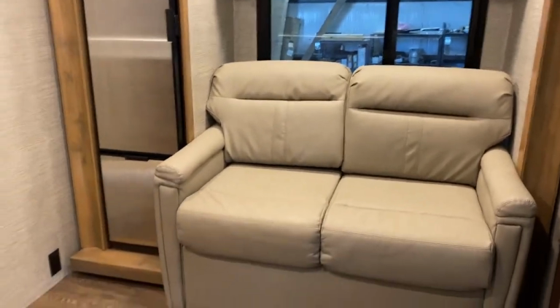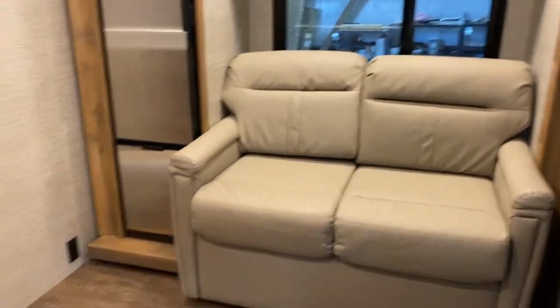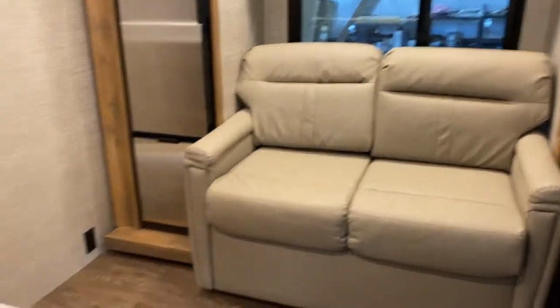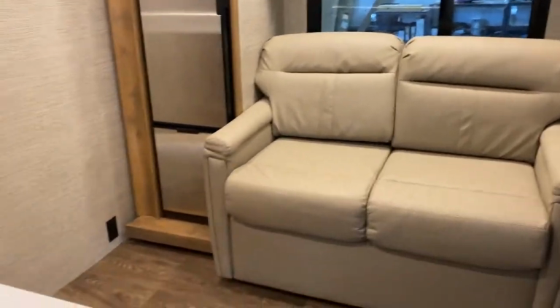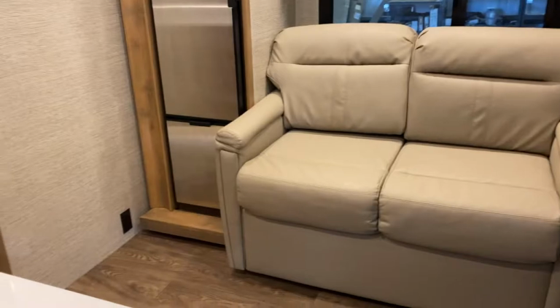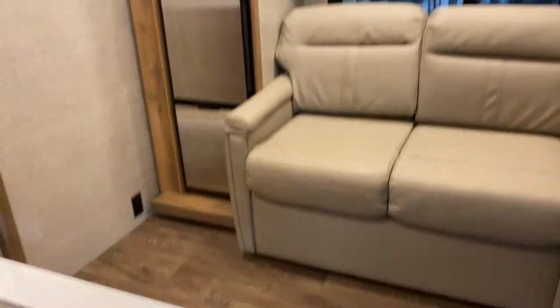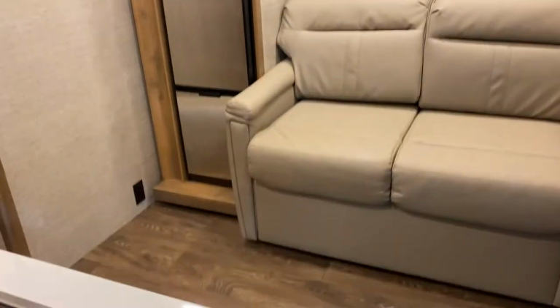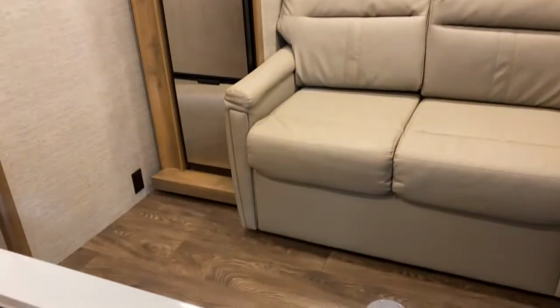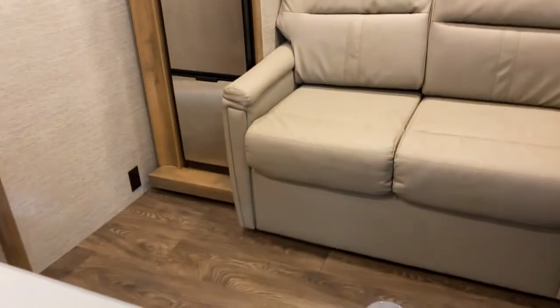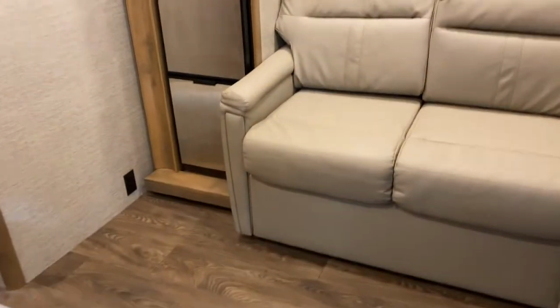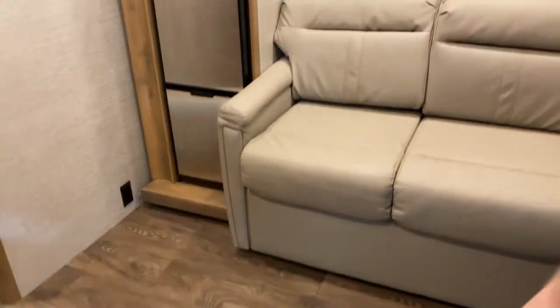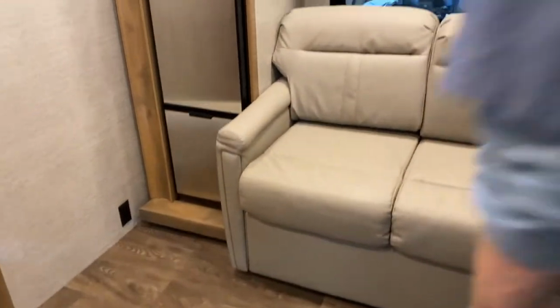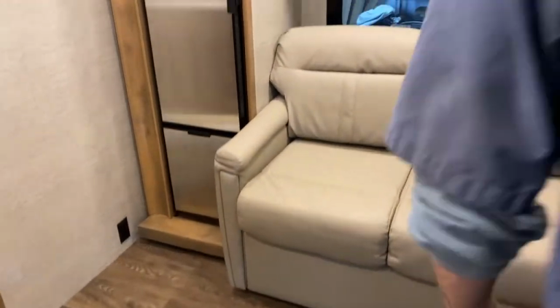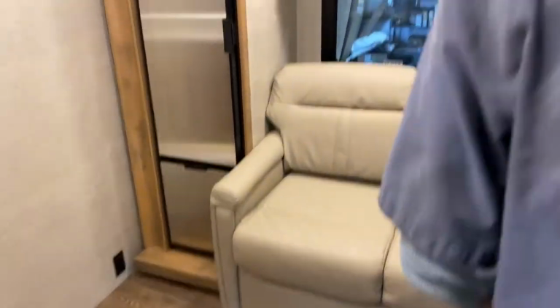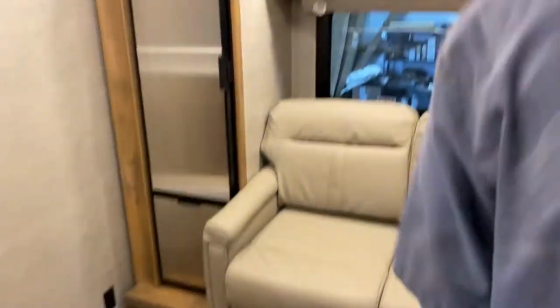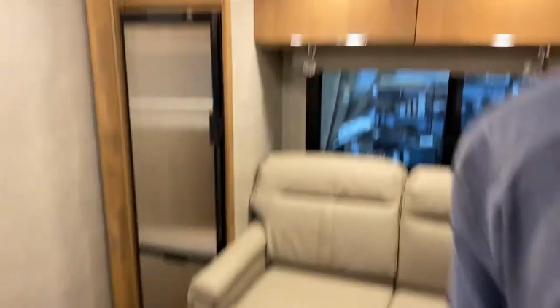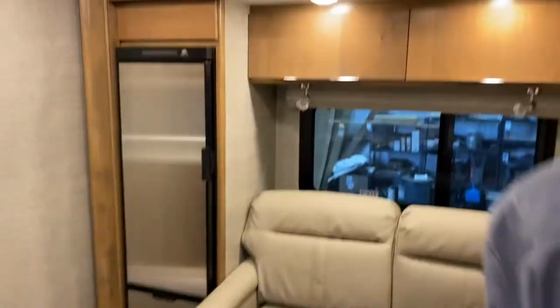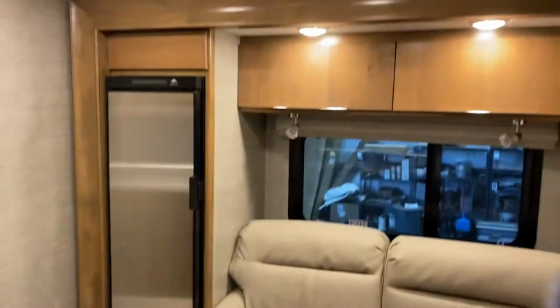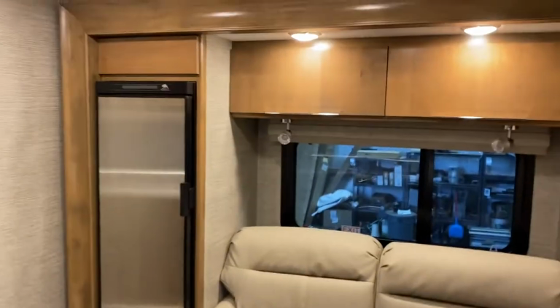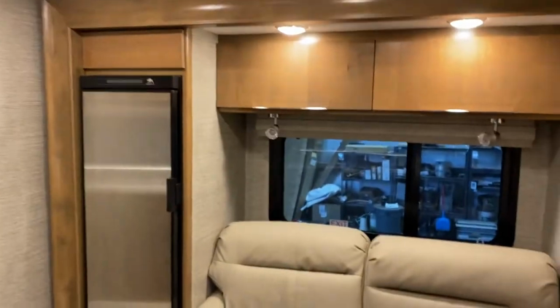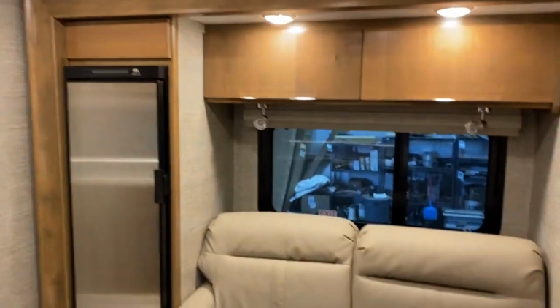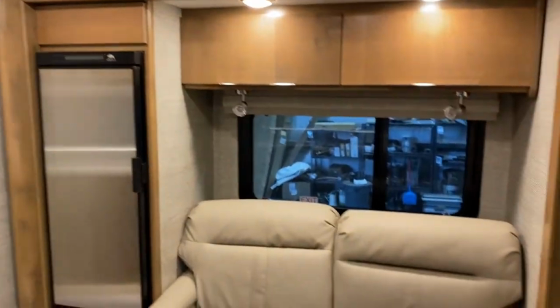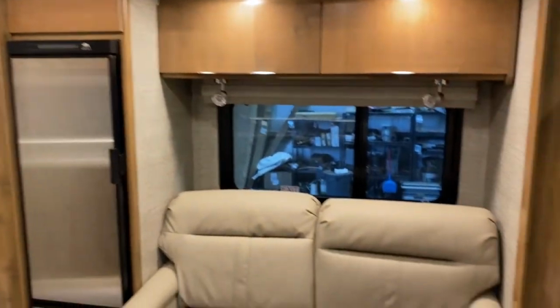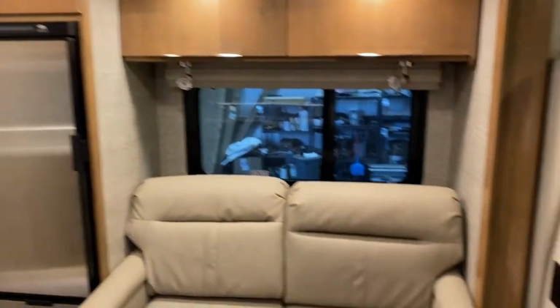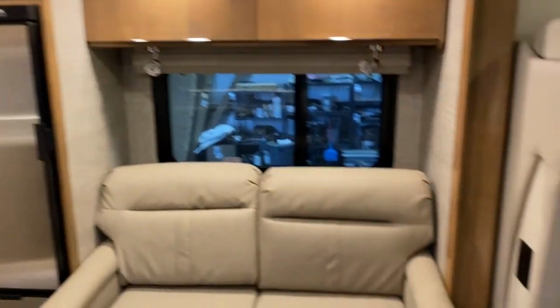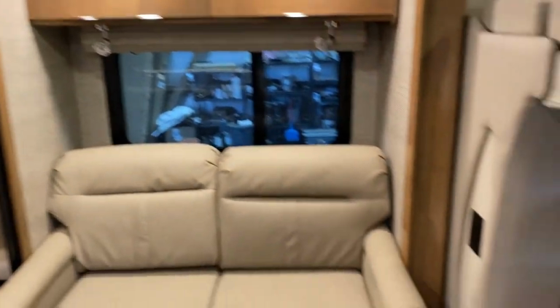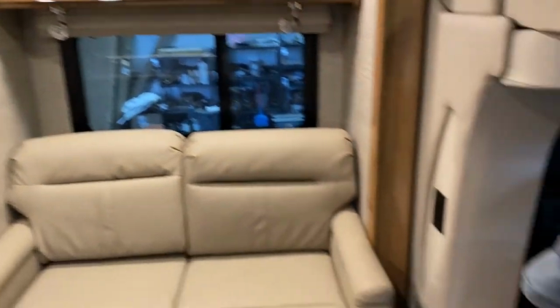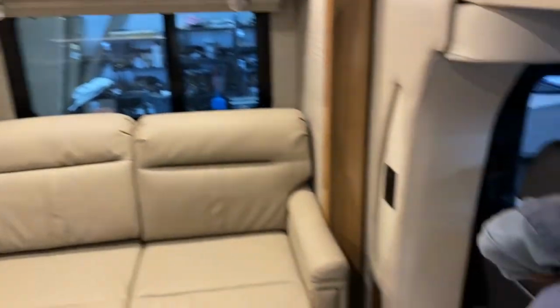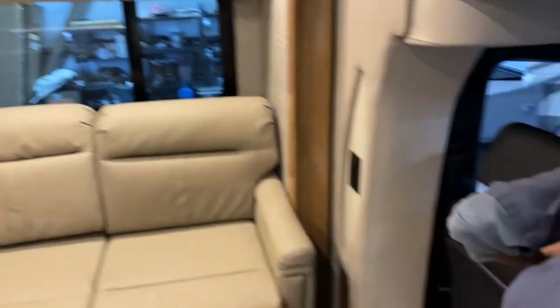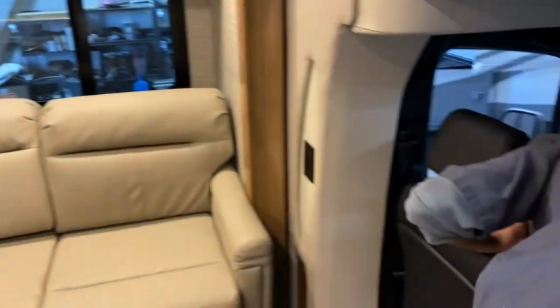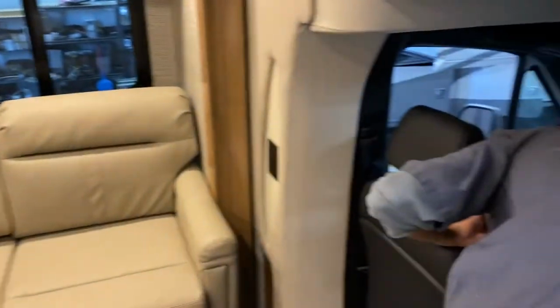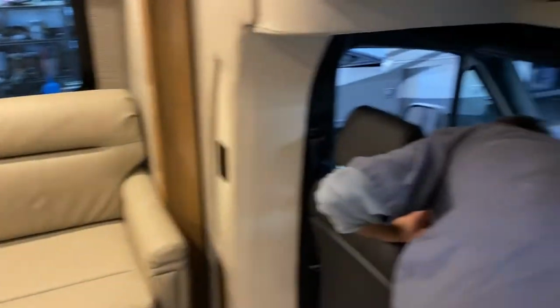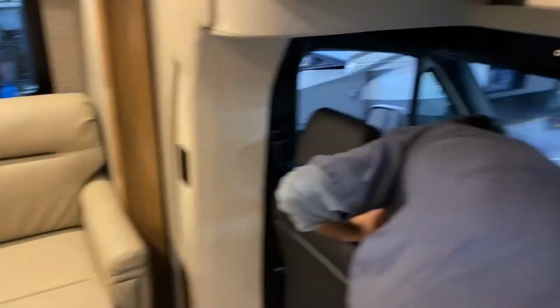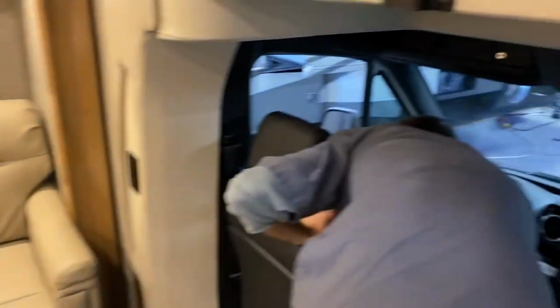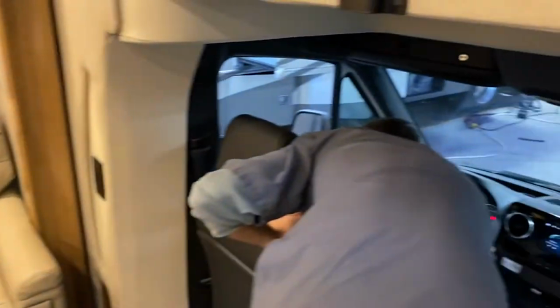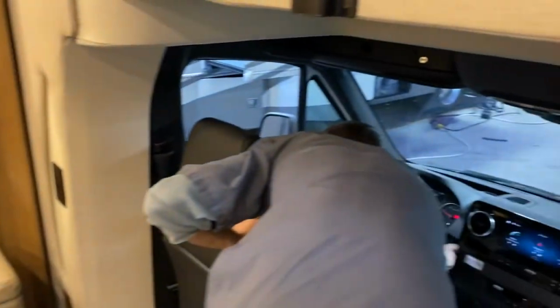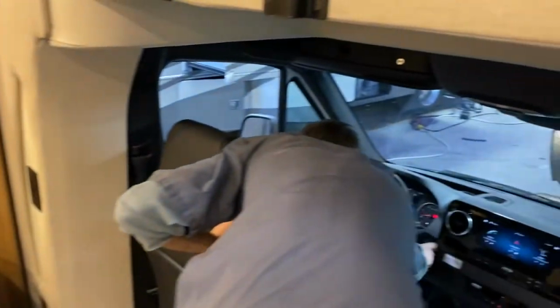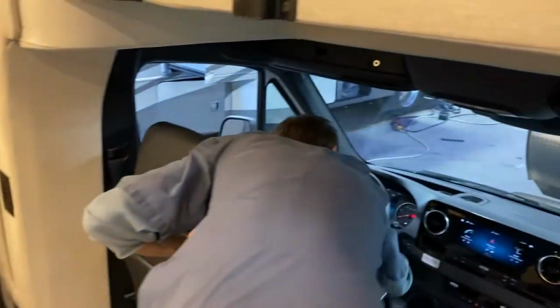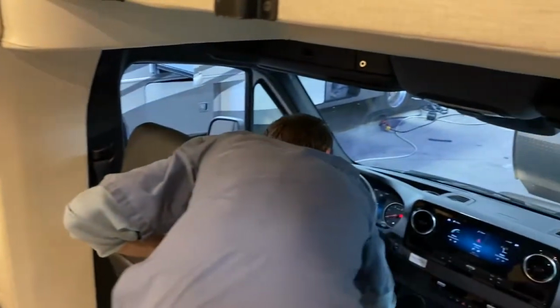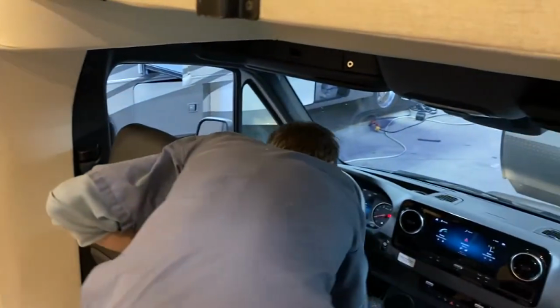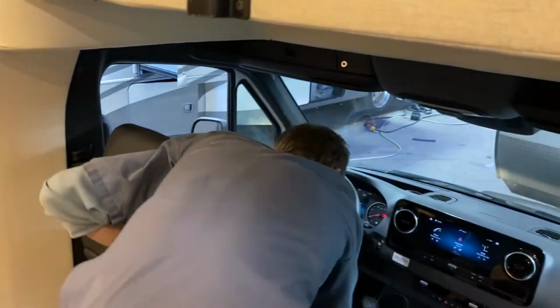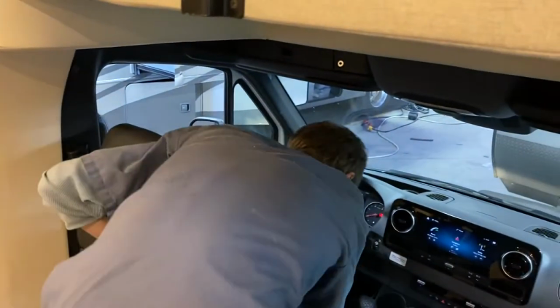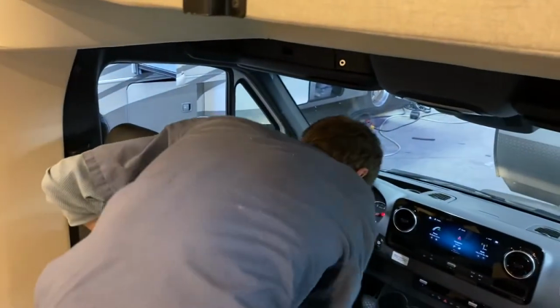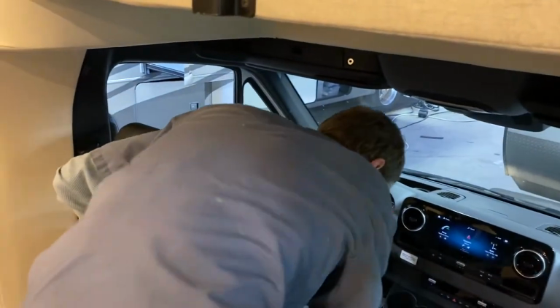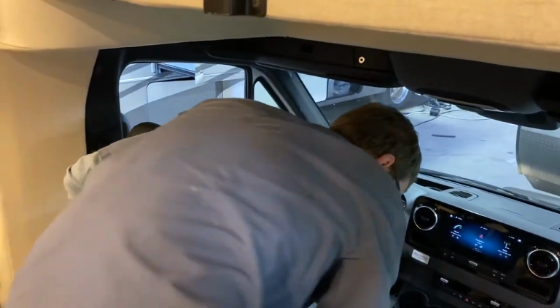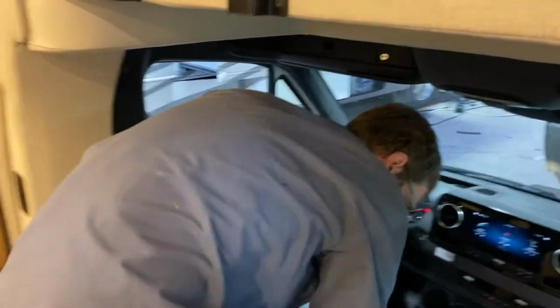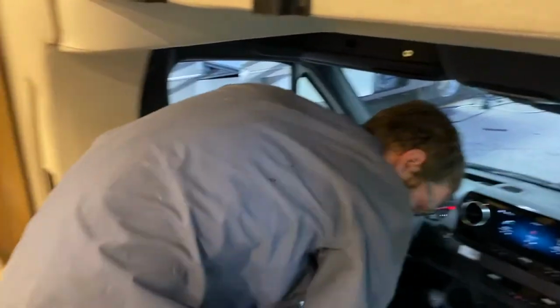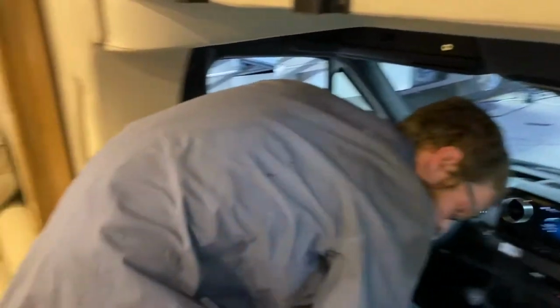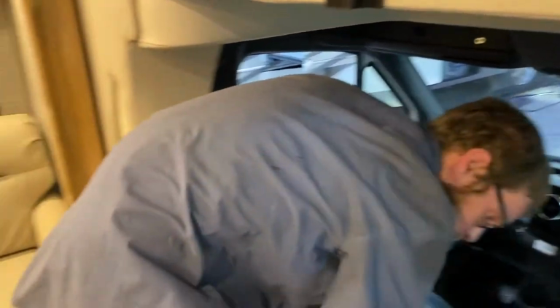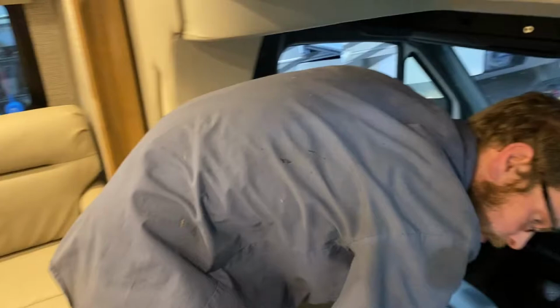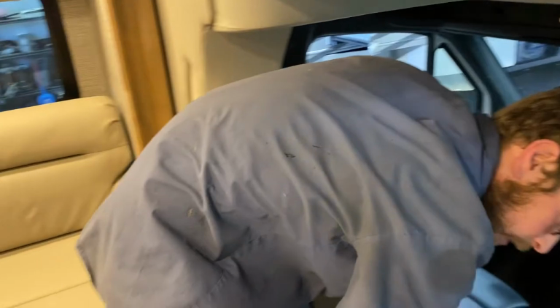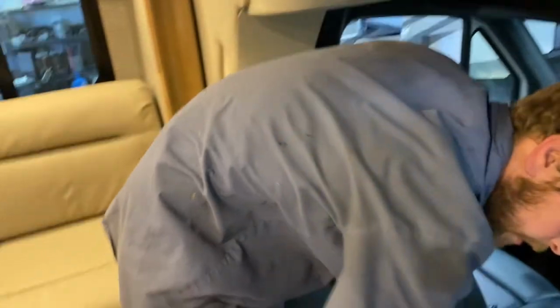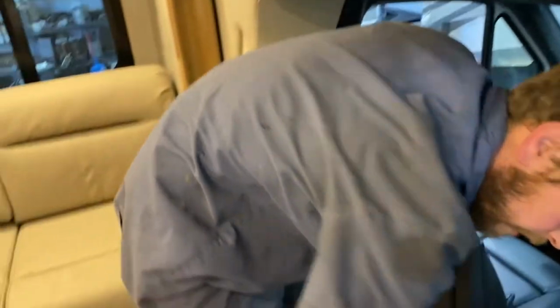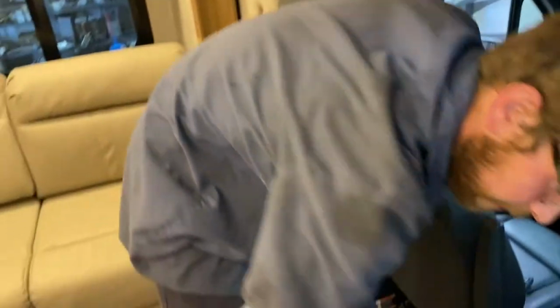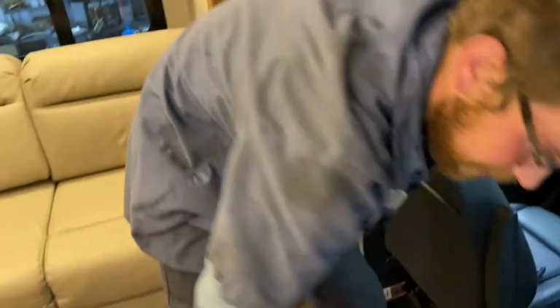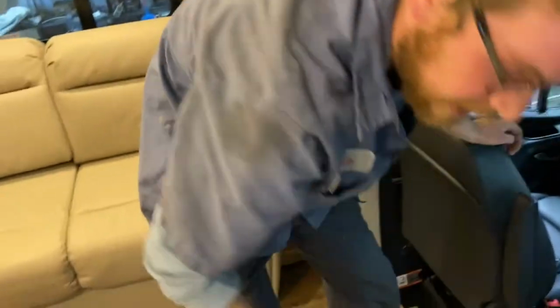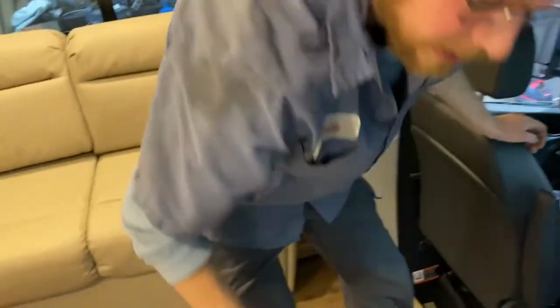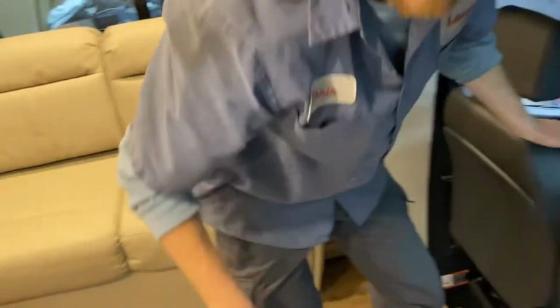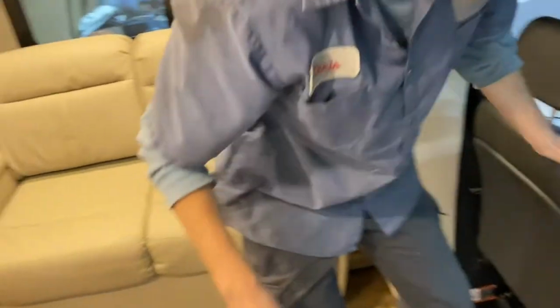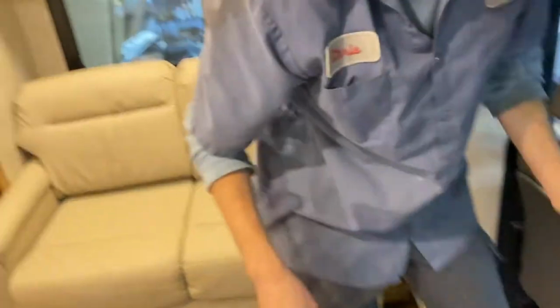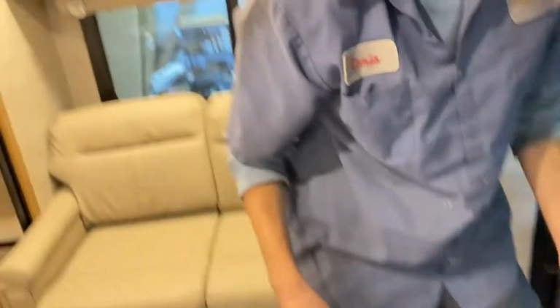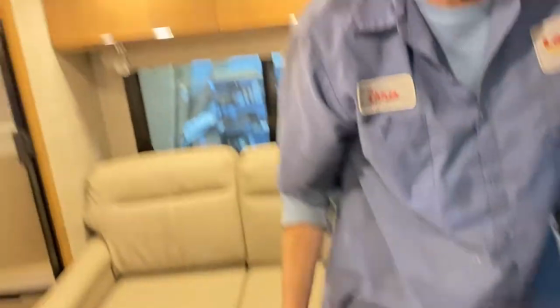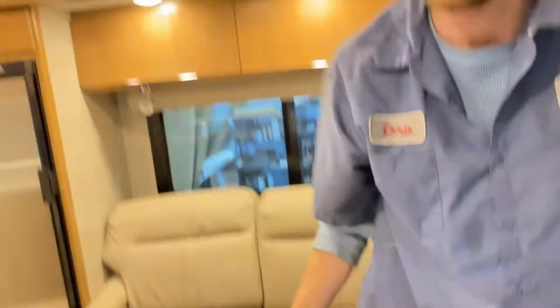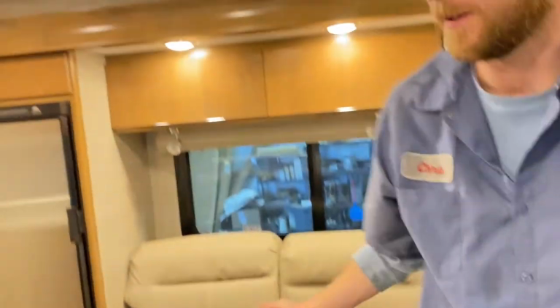Go ahead and turn off the engine, and your slide out is out.